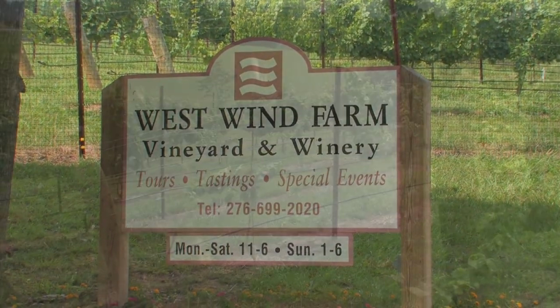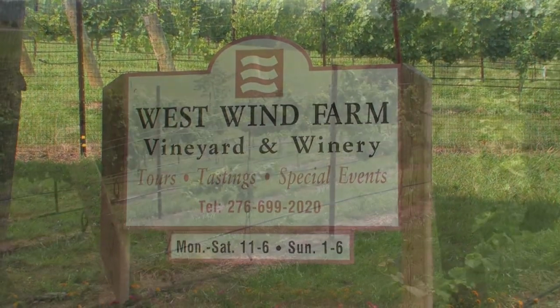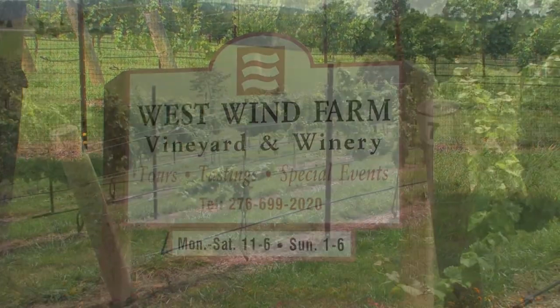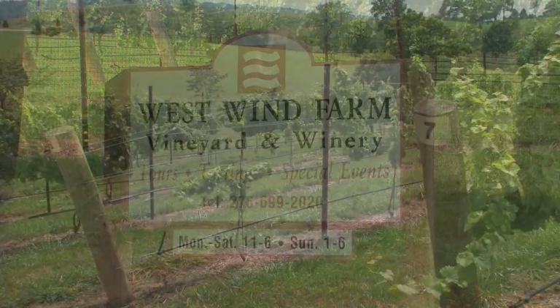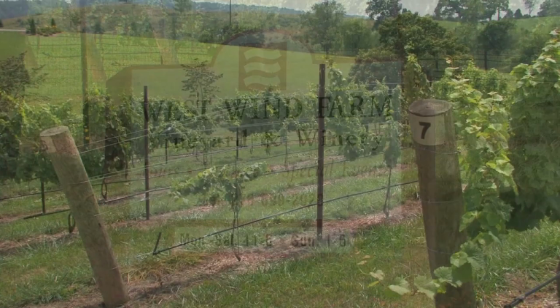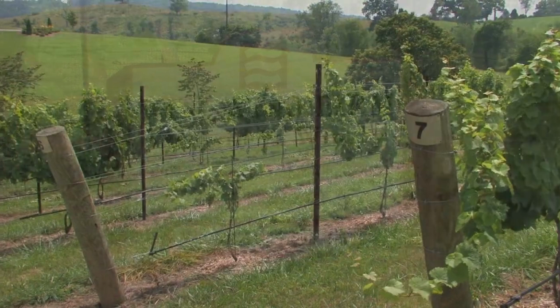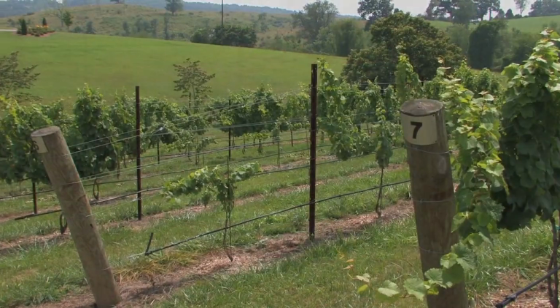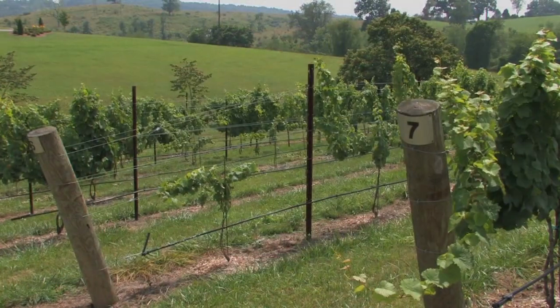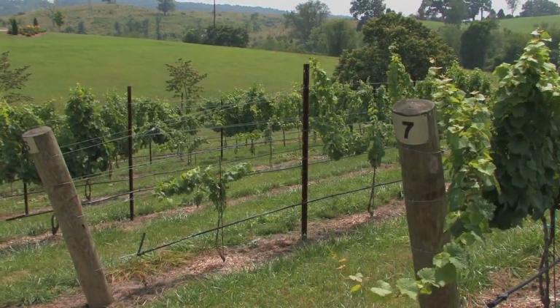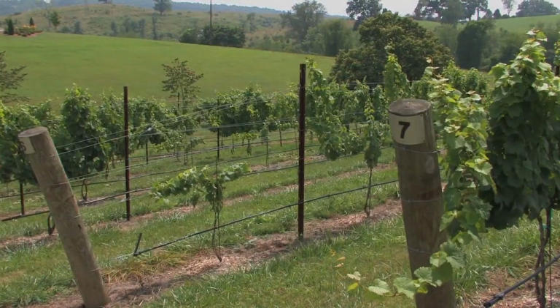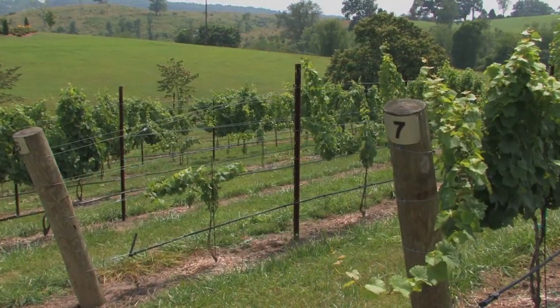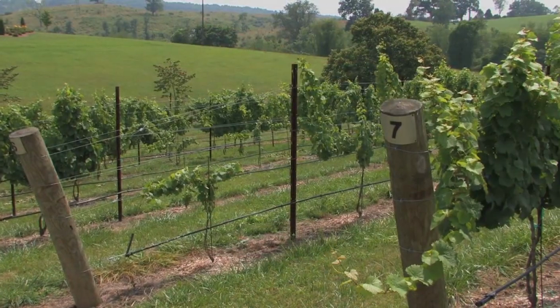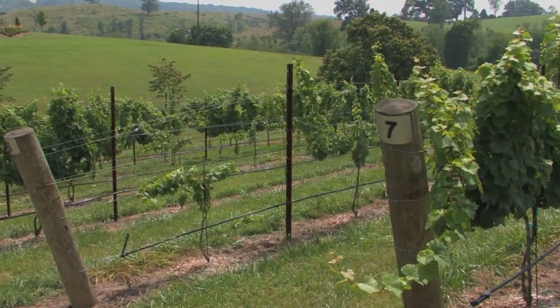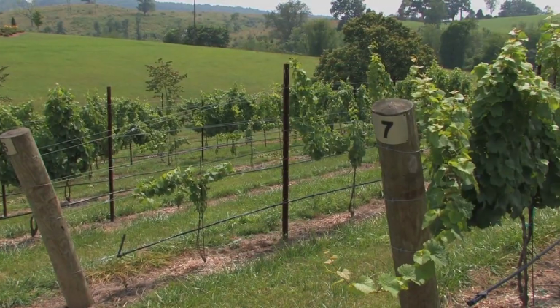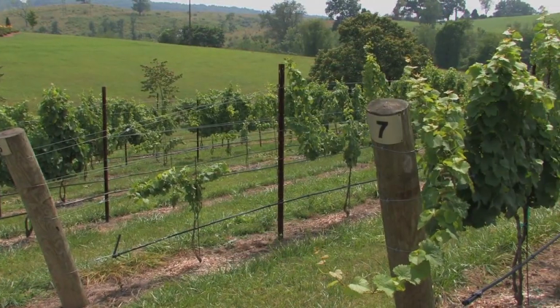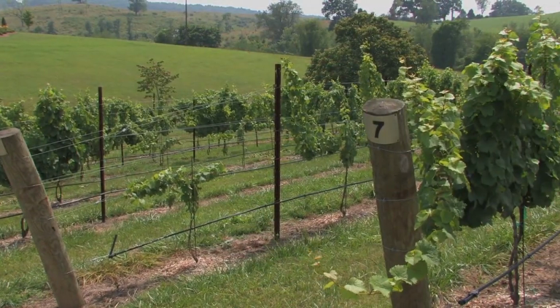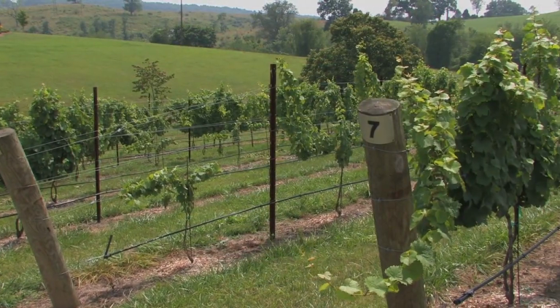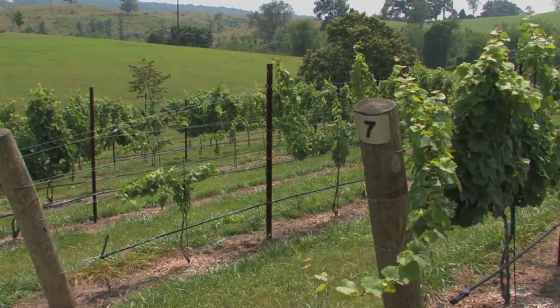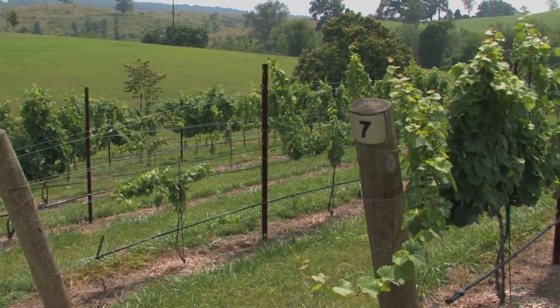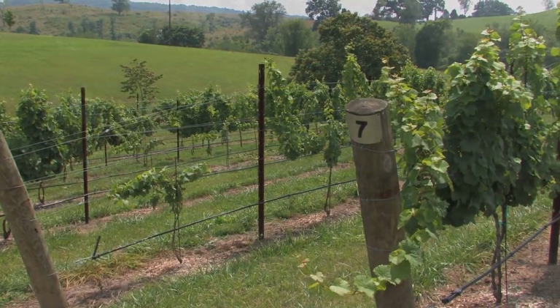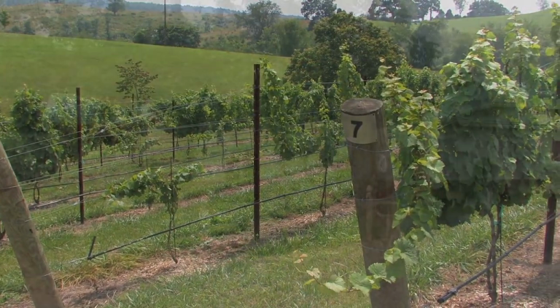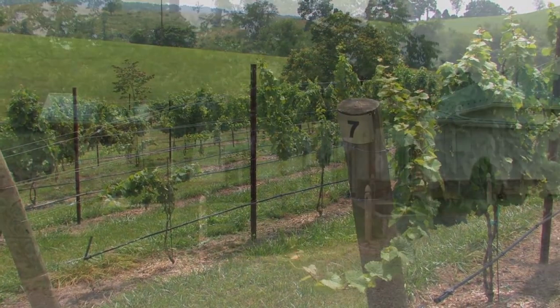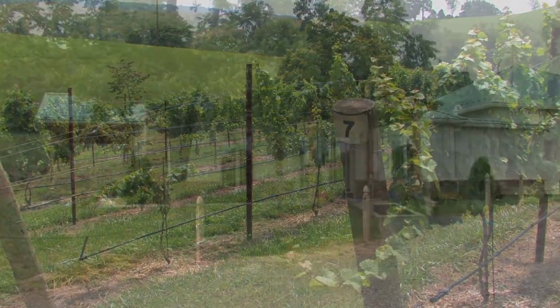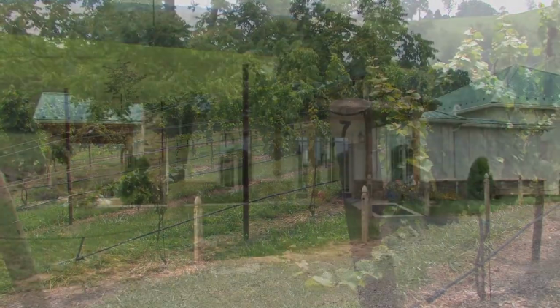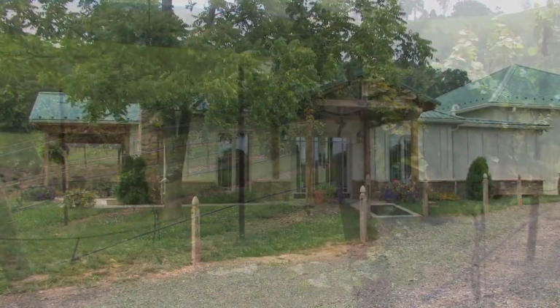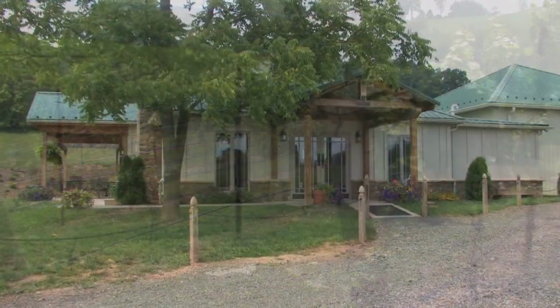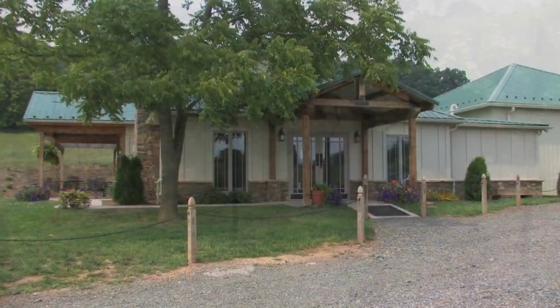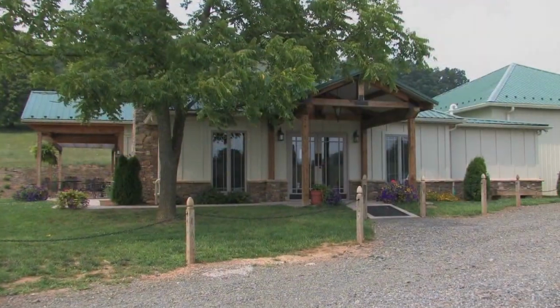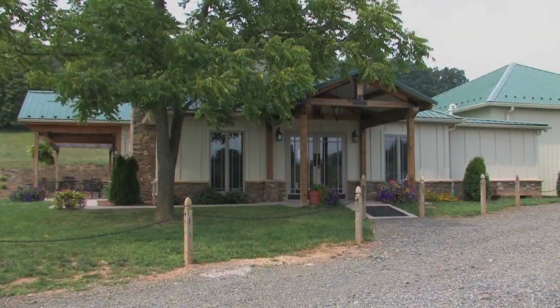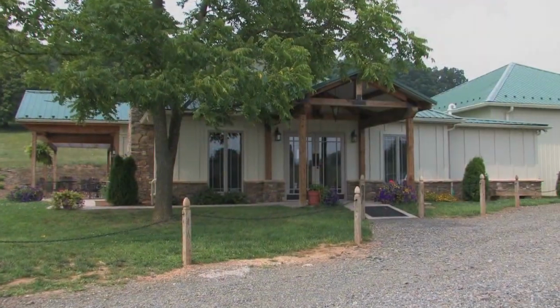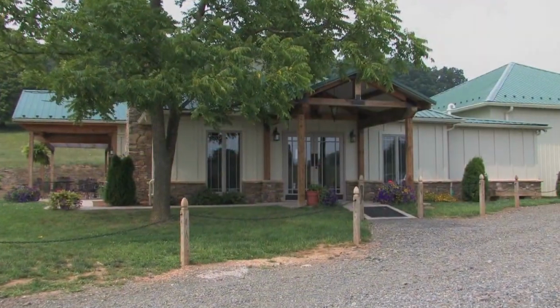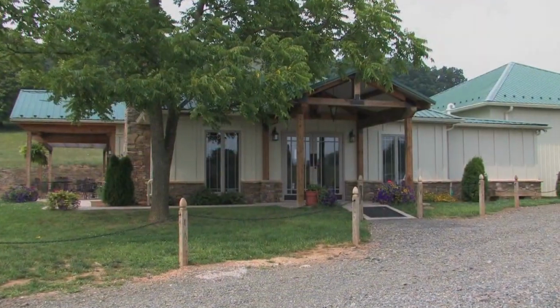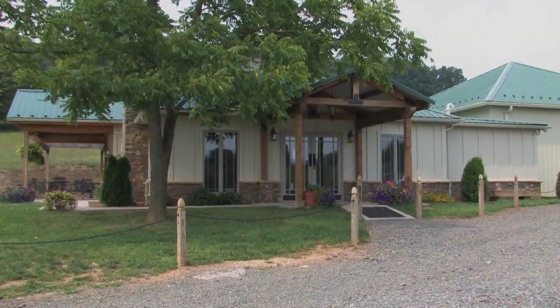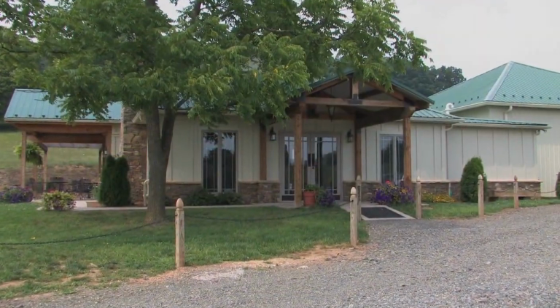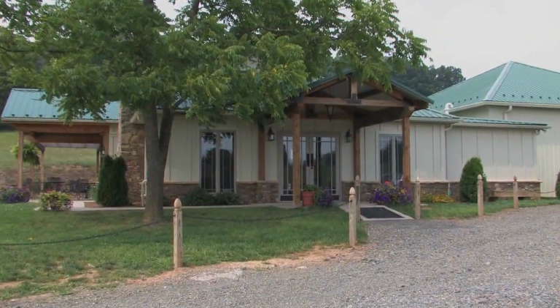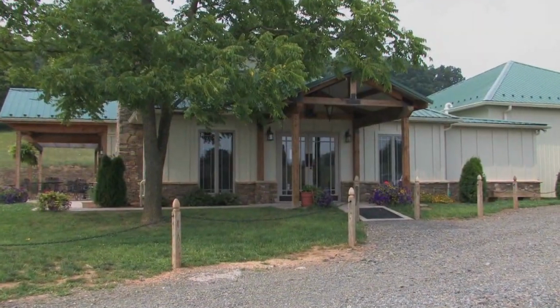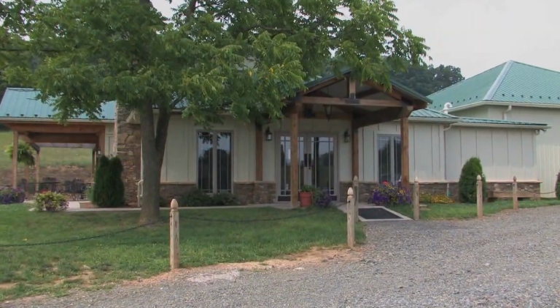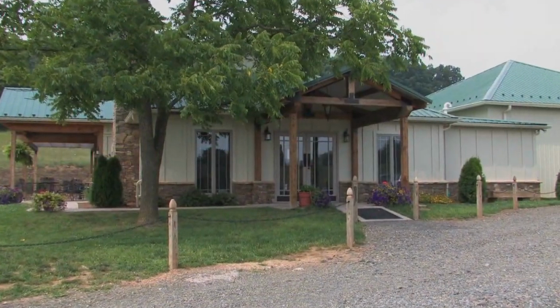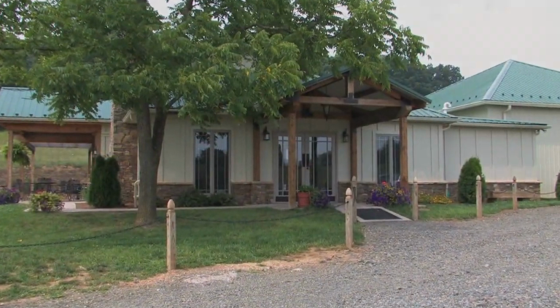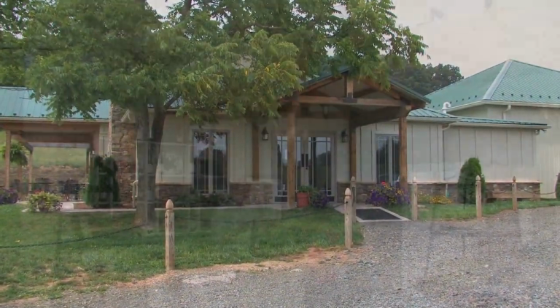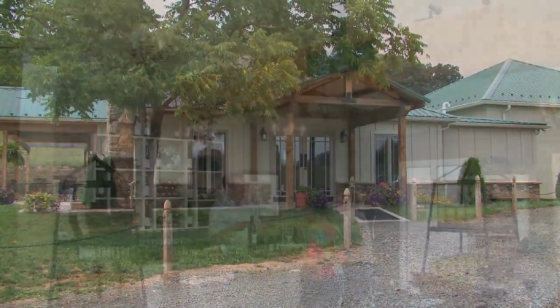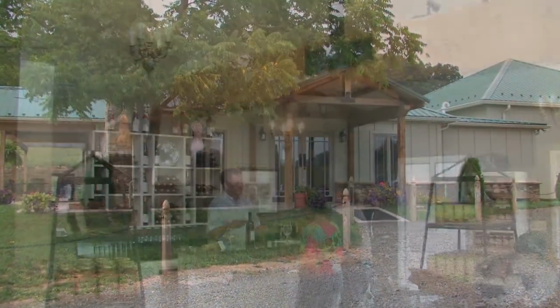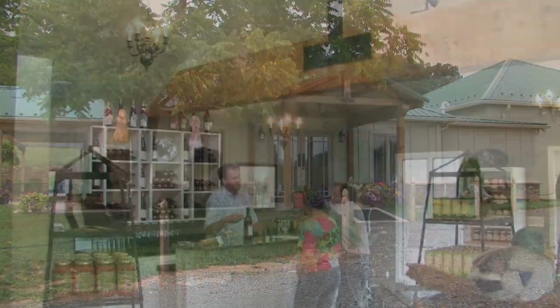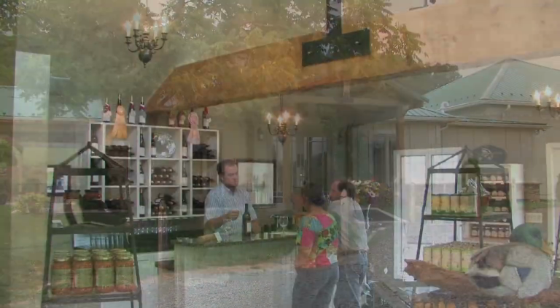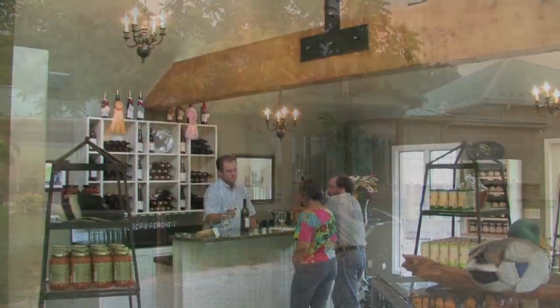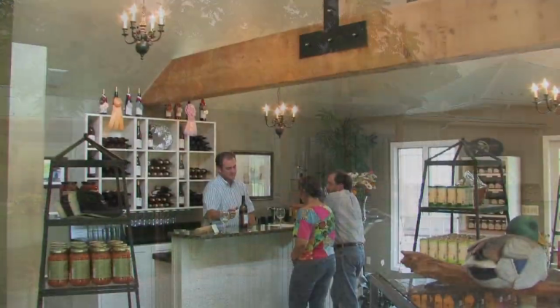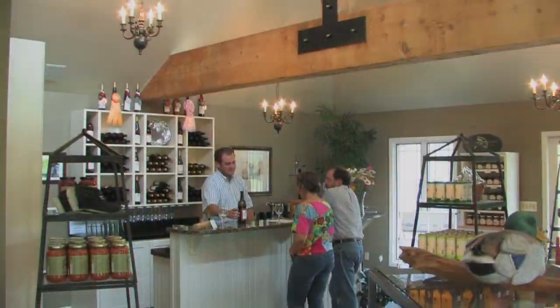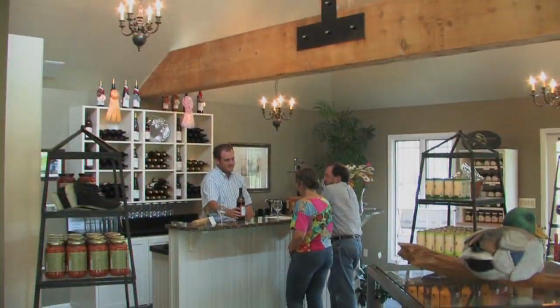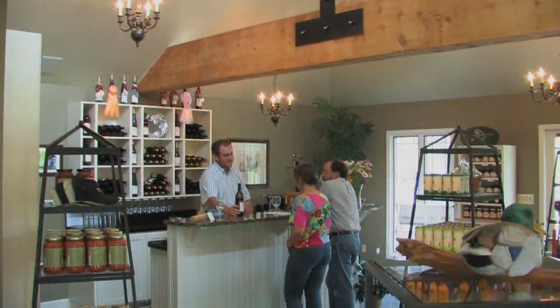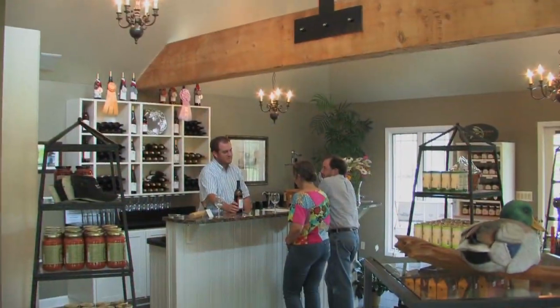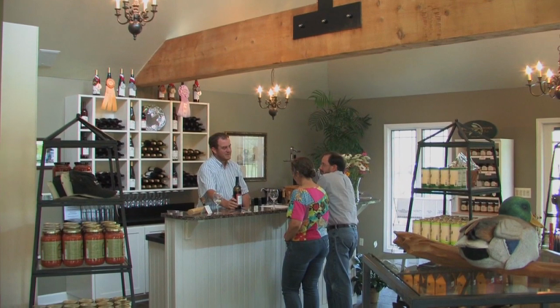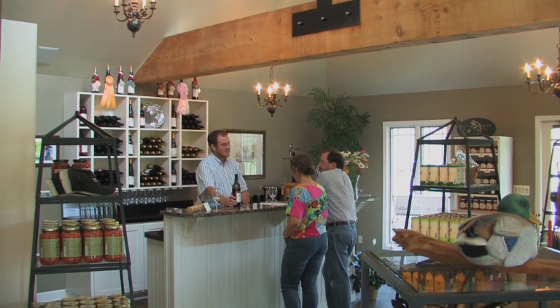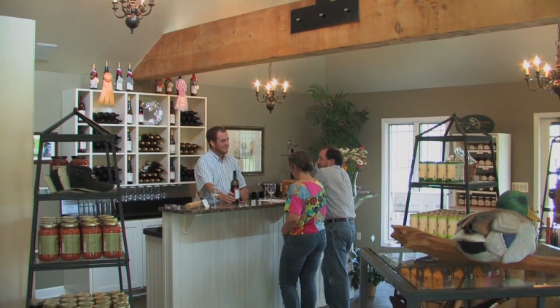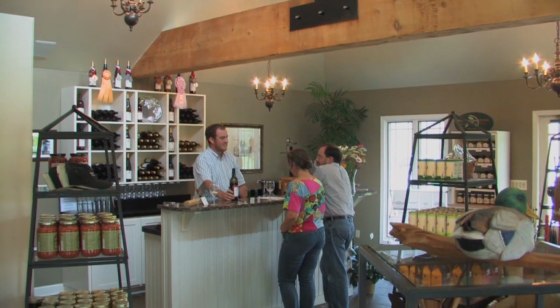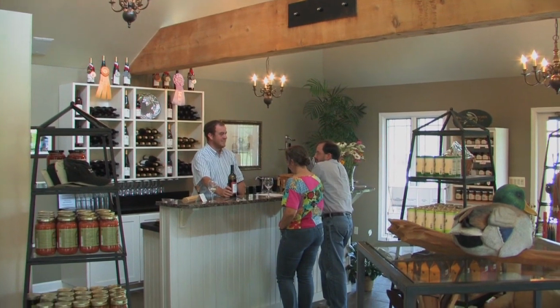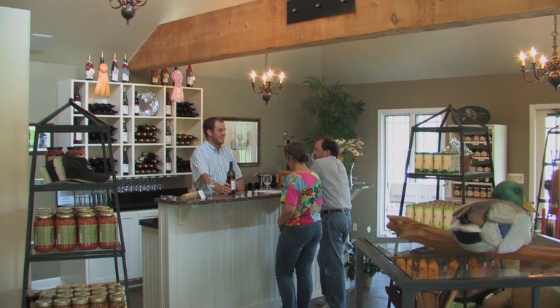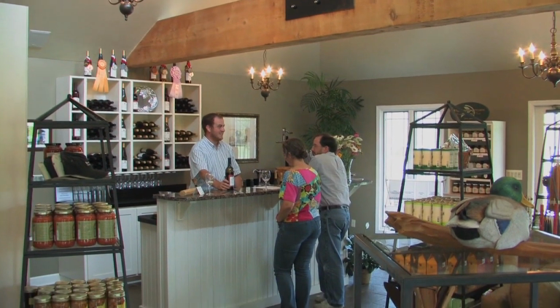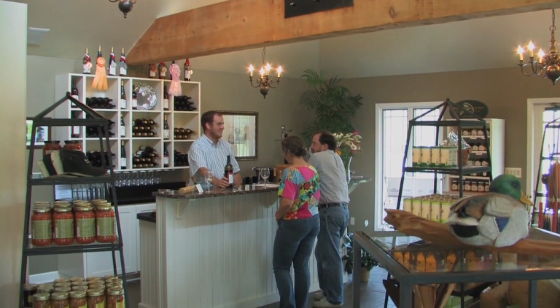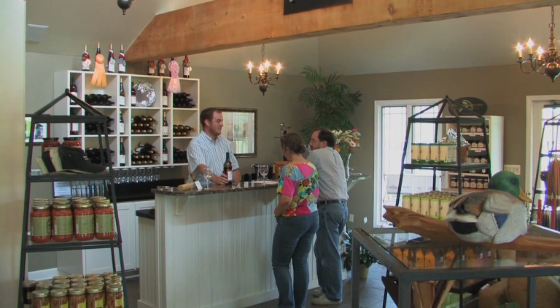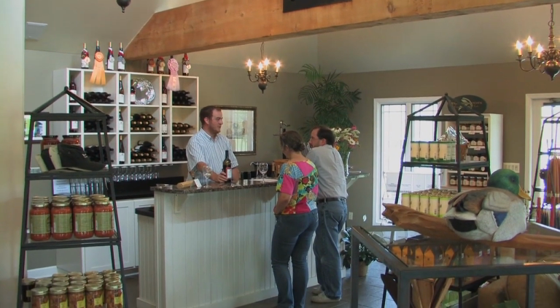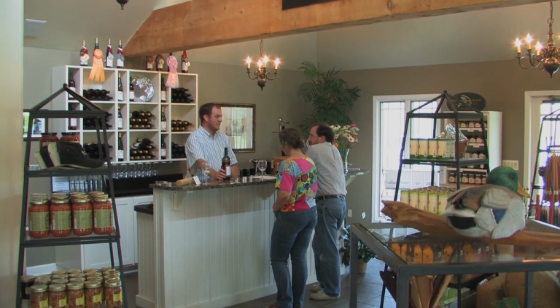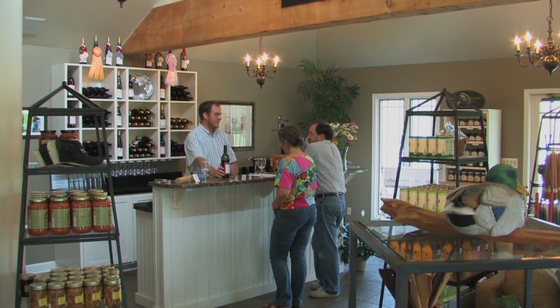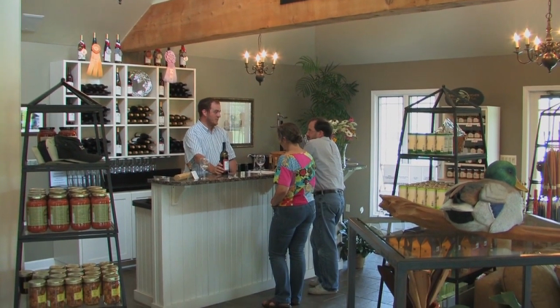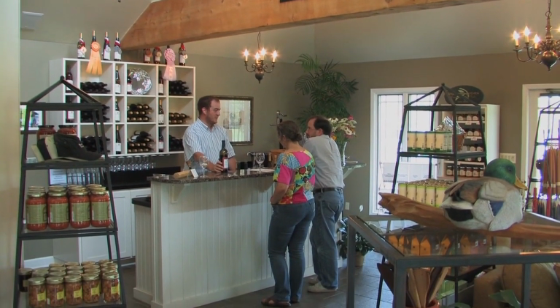We put five acres of grapes in the ground and we began construction of our winery building, production area, and retail area — the tasting room.